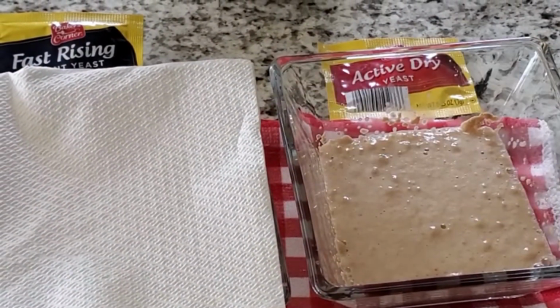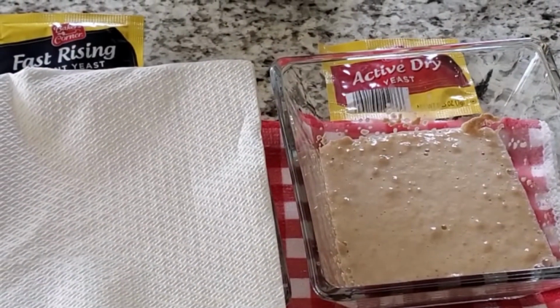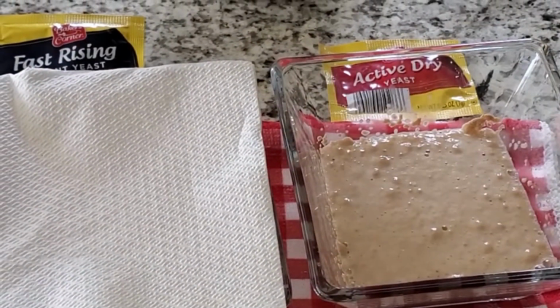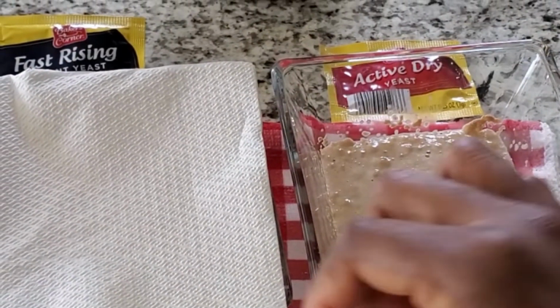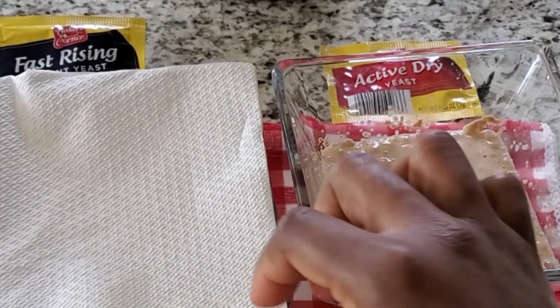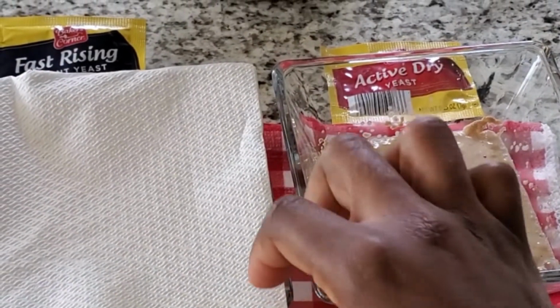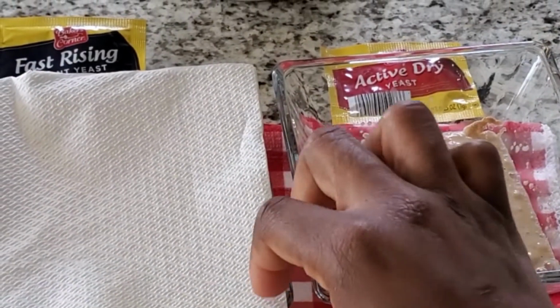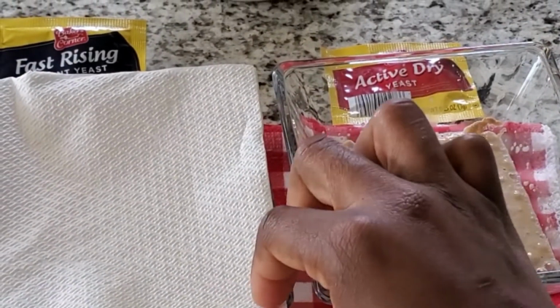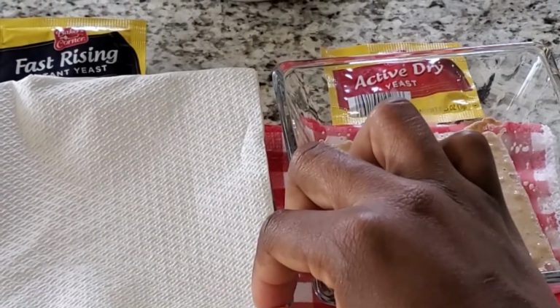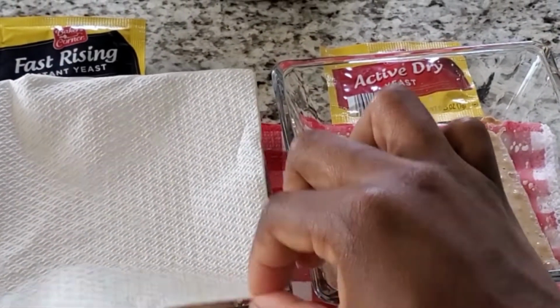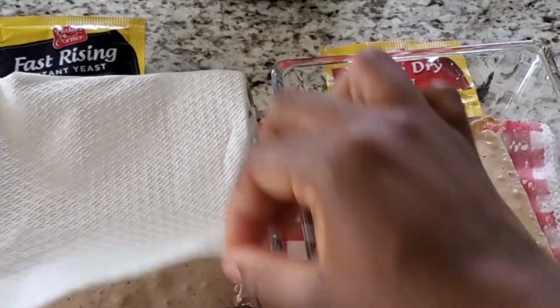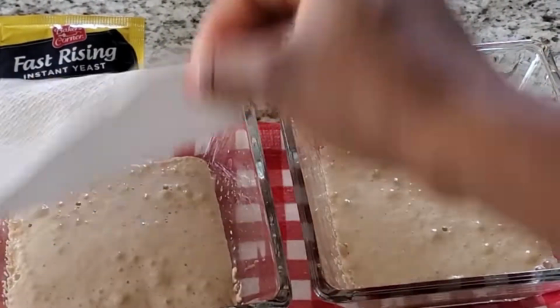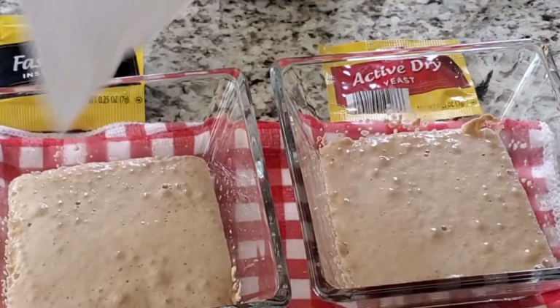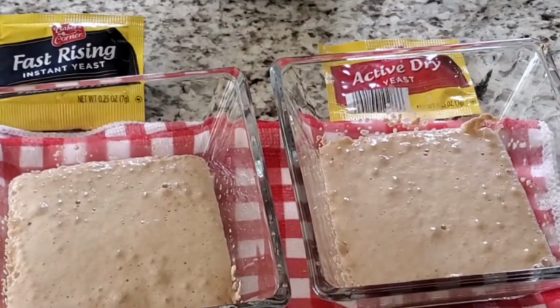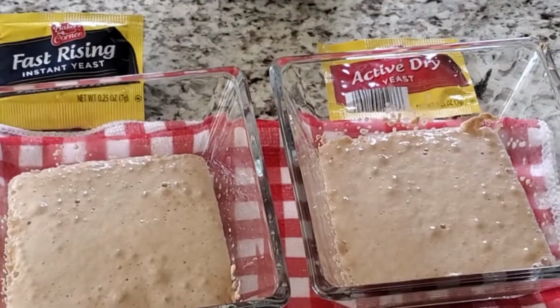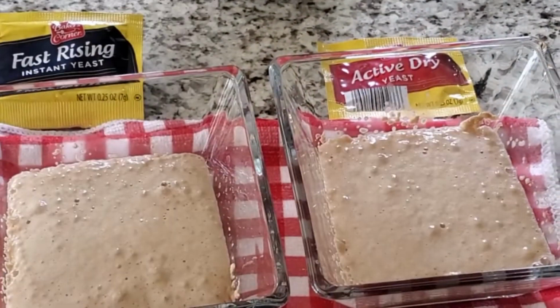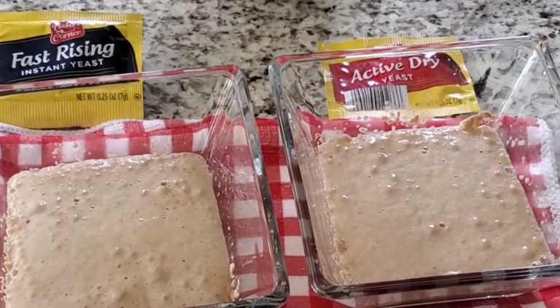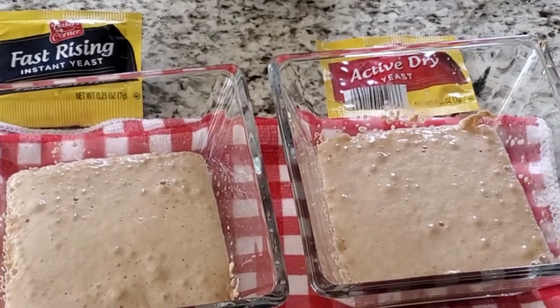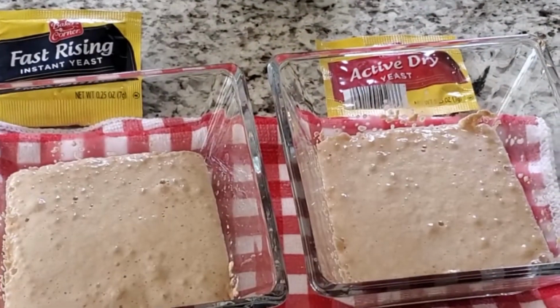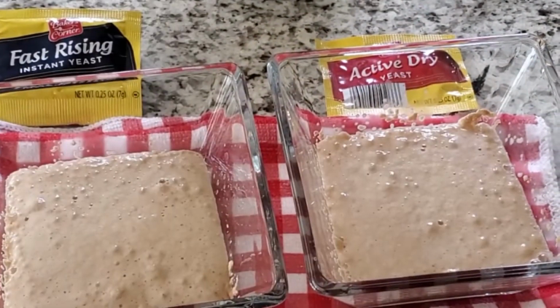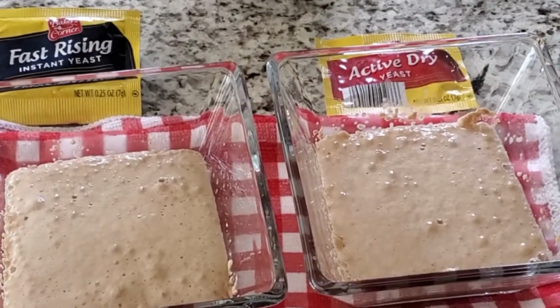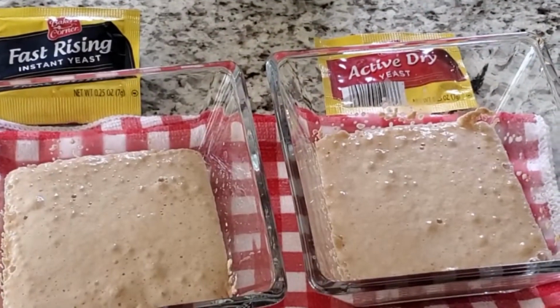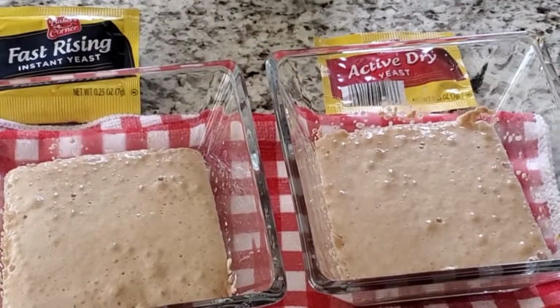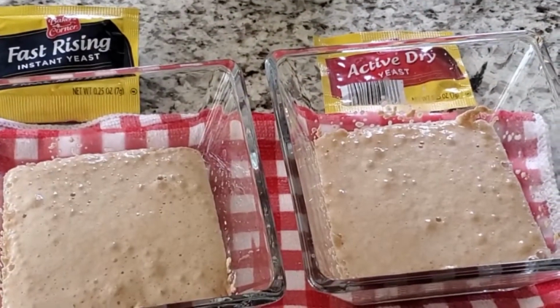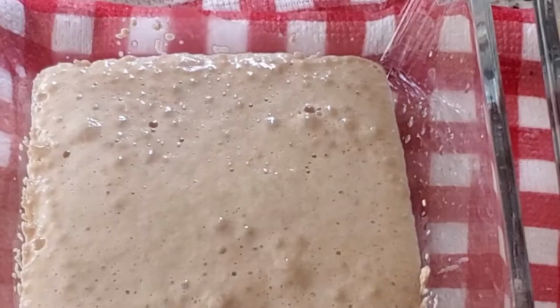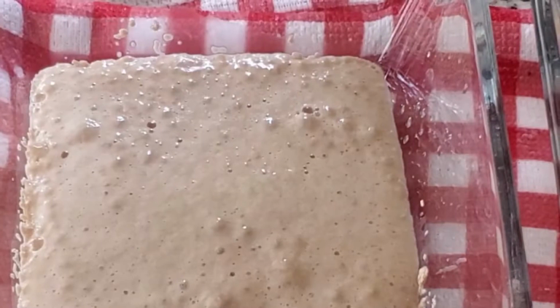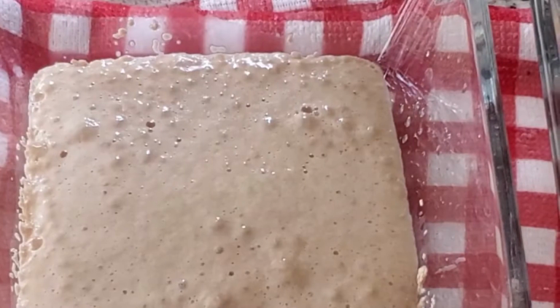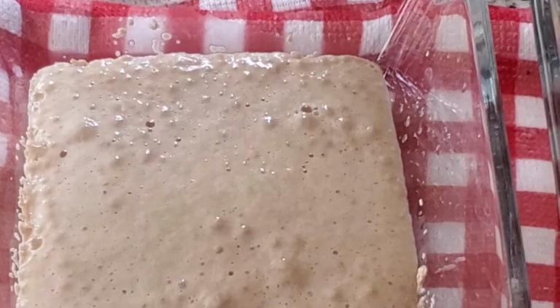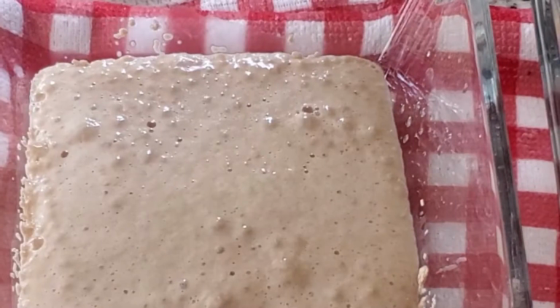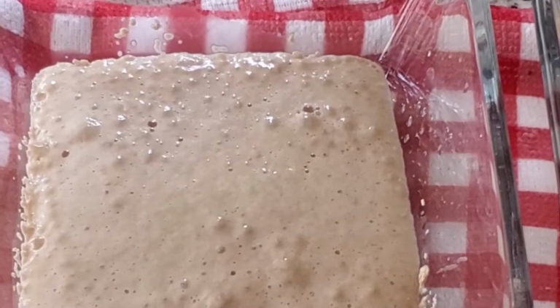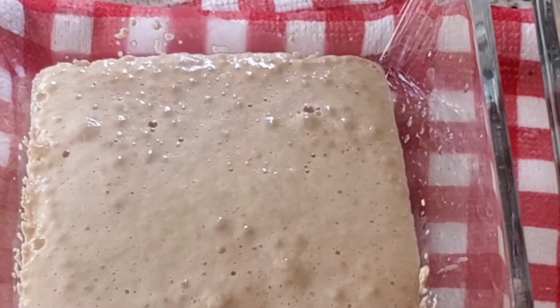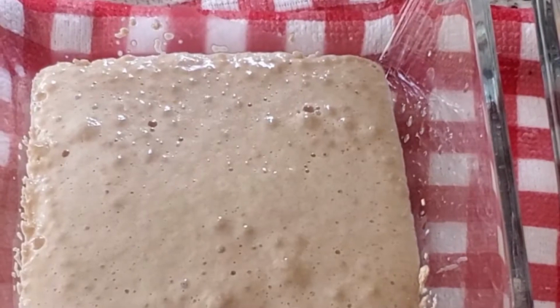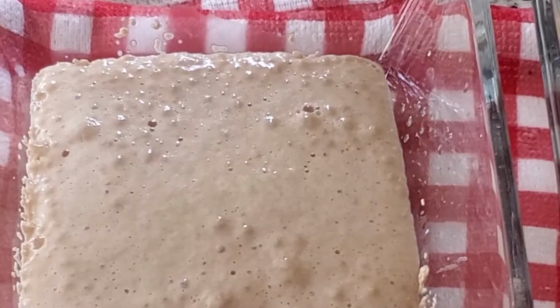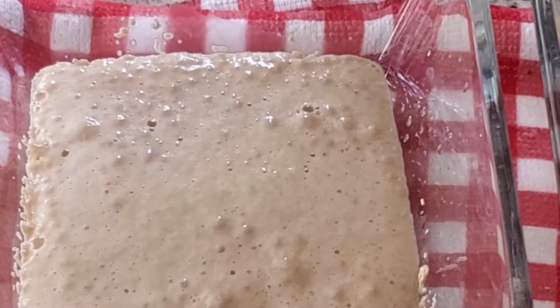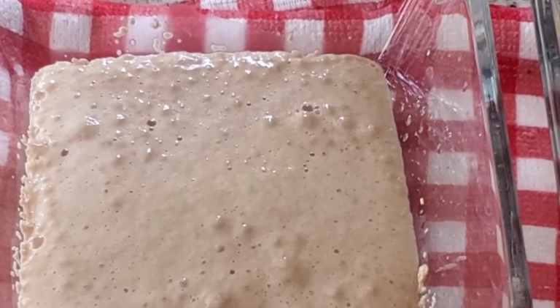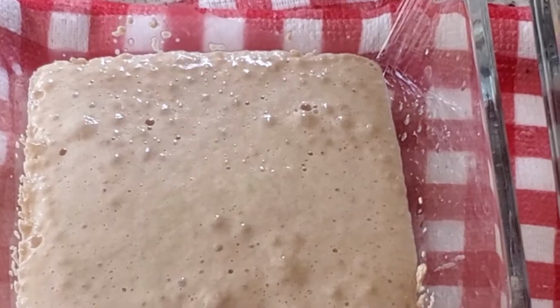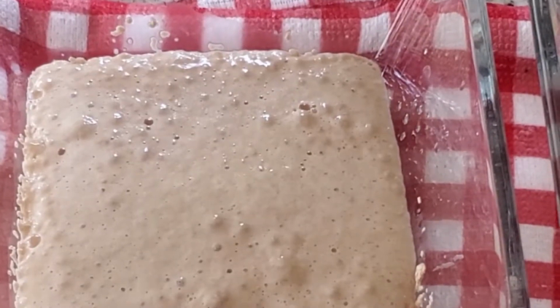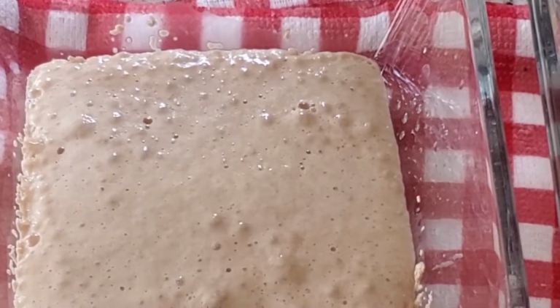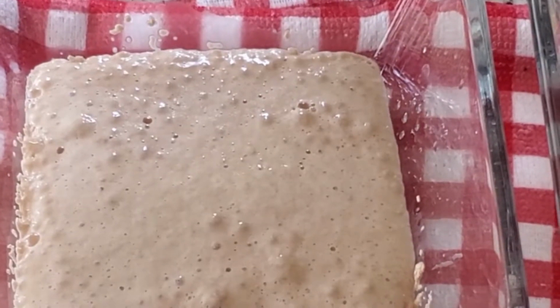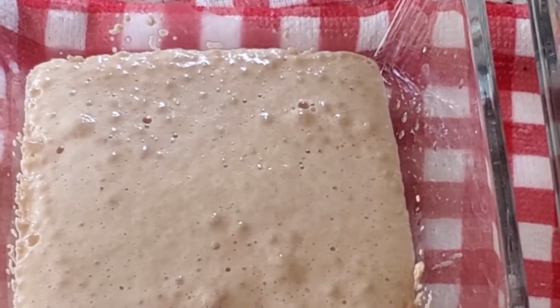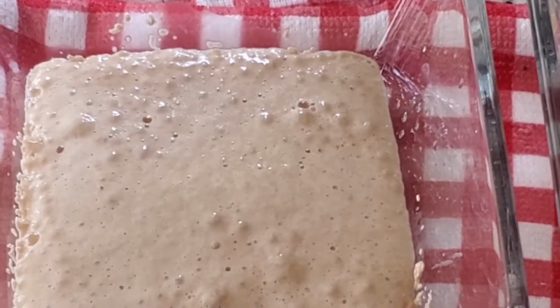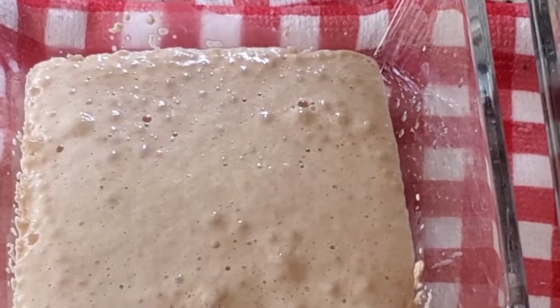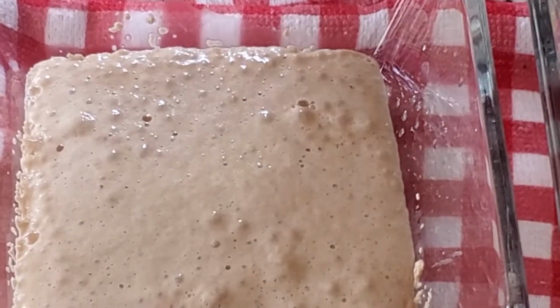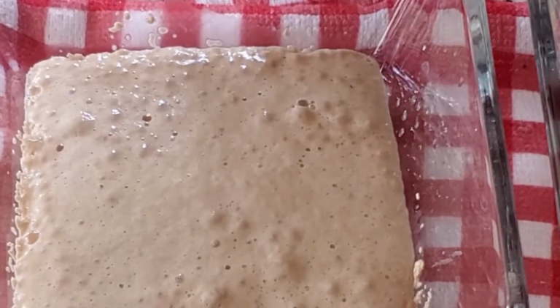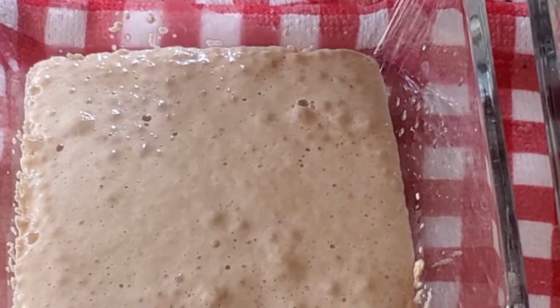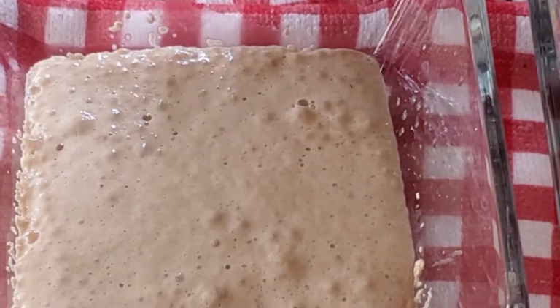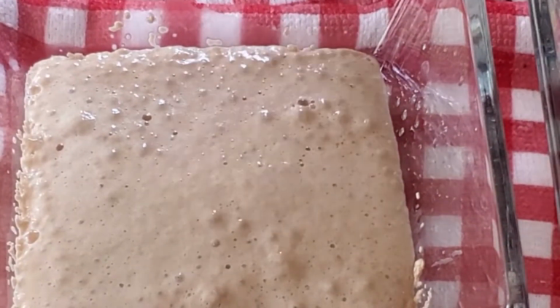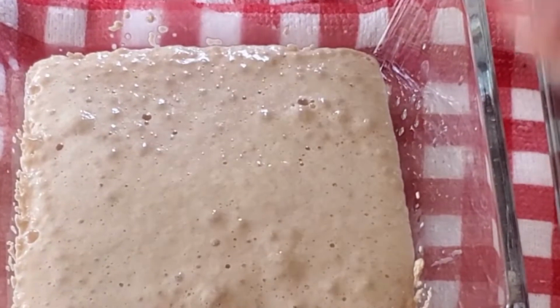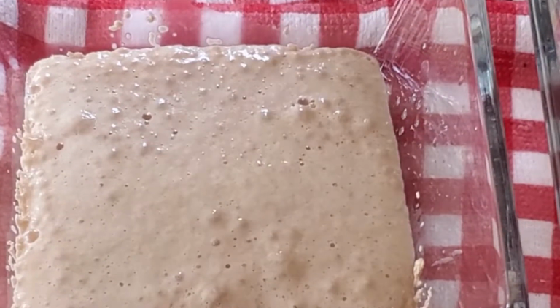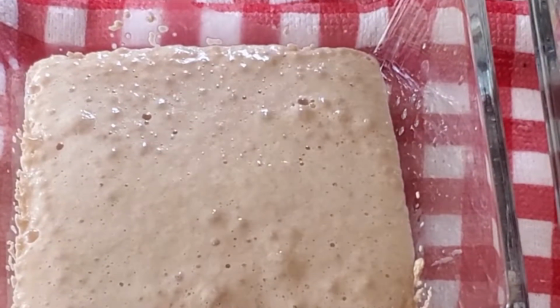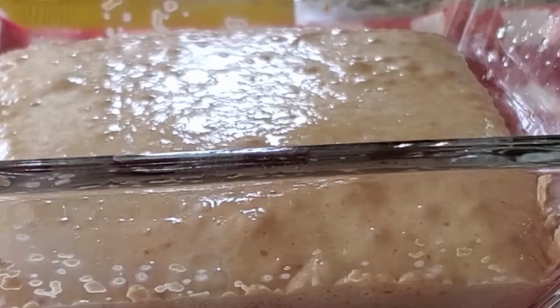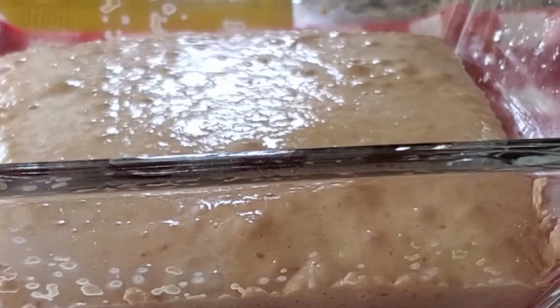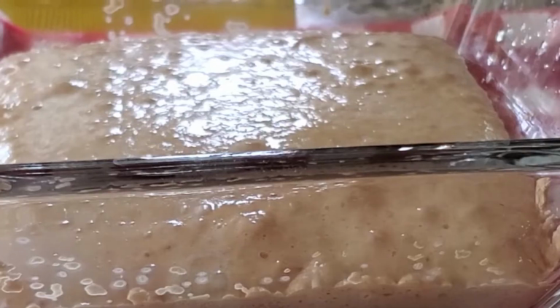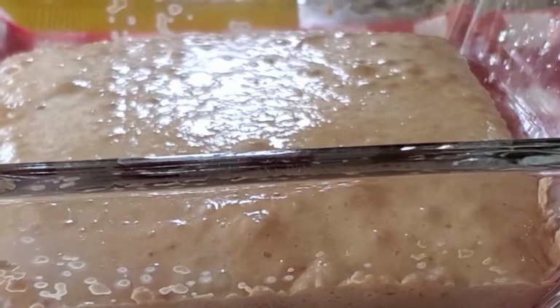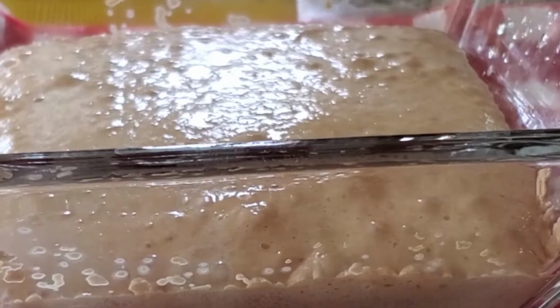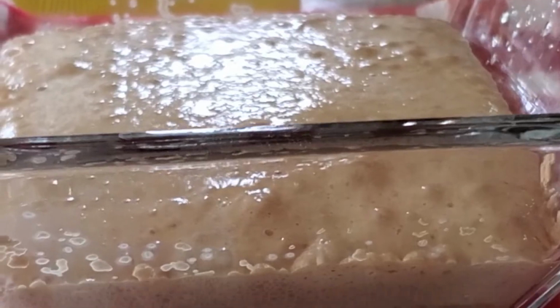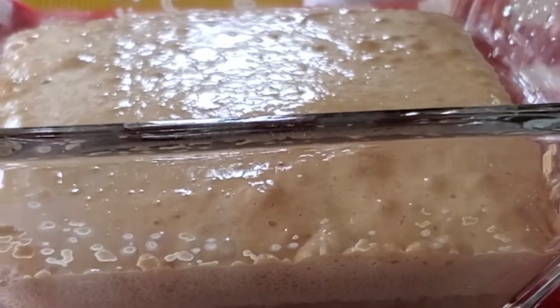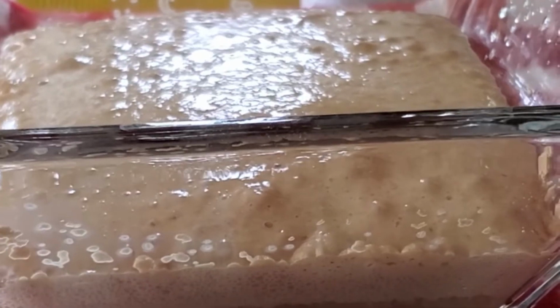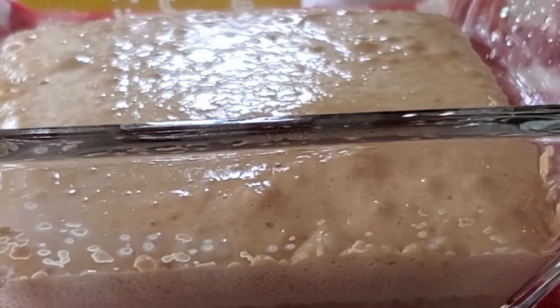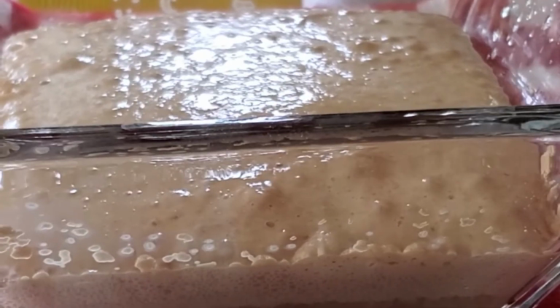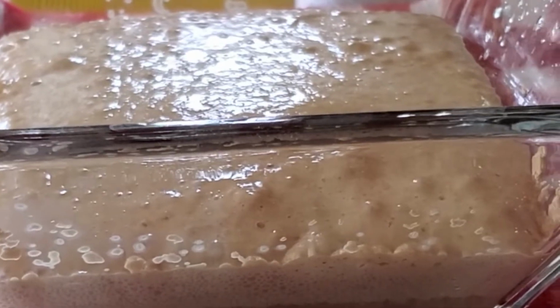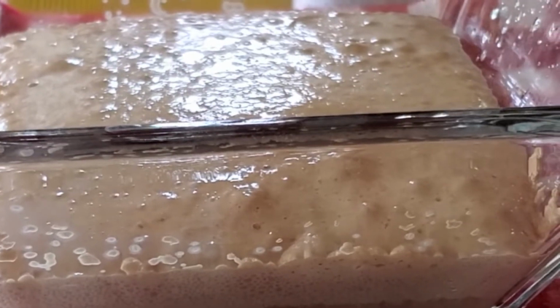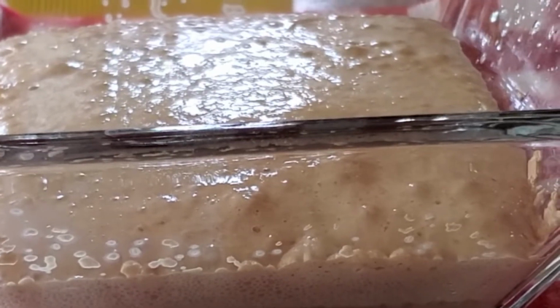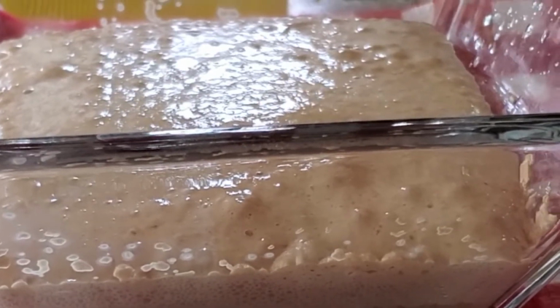So I just covered it and let it sit for 10 minutes. After 10 minutes I opened it, and as you can tell the fast rising yeast puffed up a little bit more — that's what it looked like after 10 minutes.